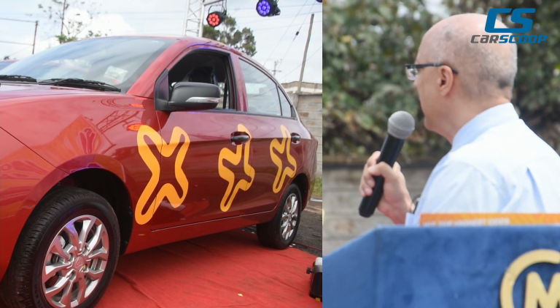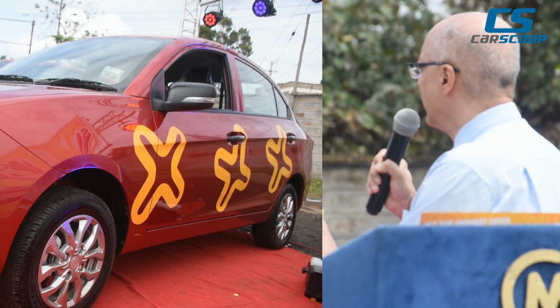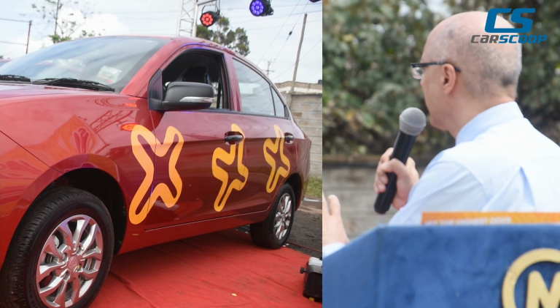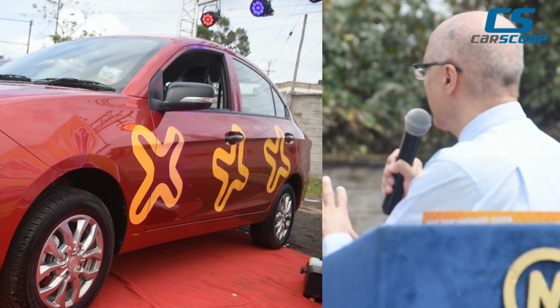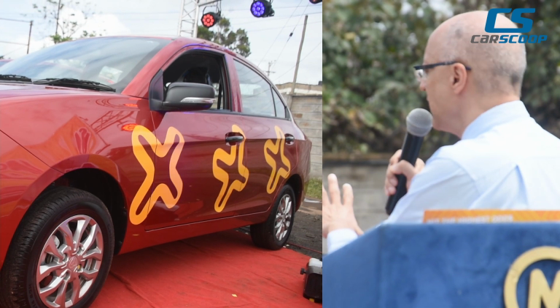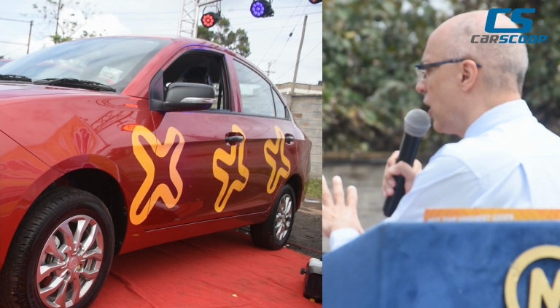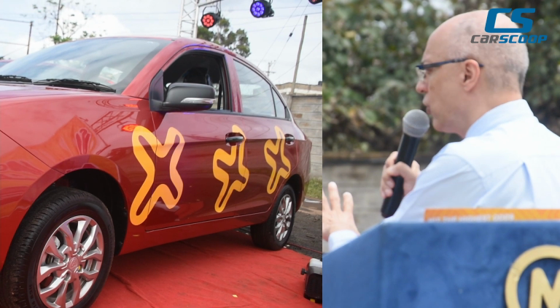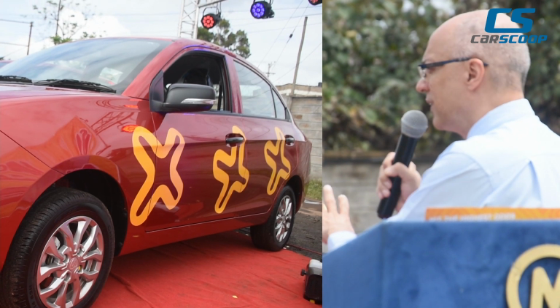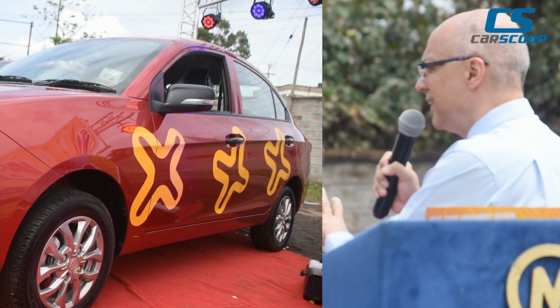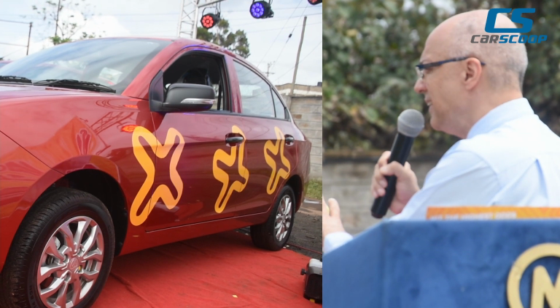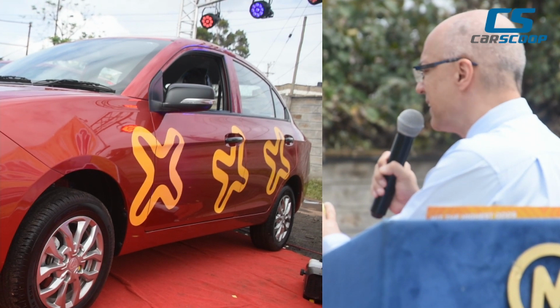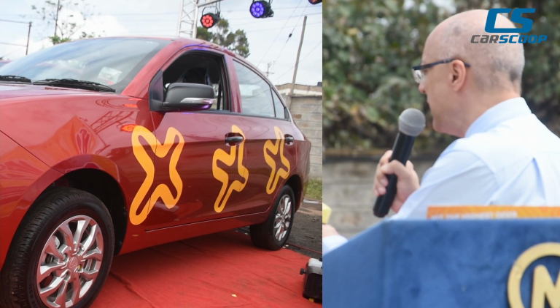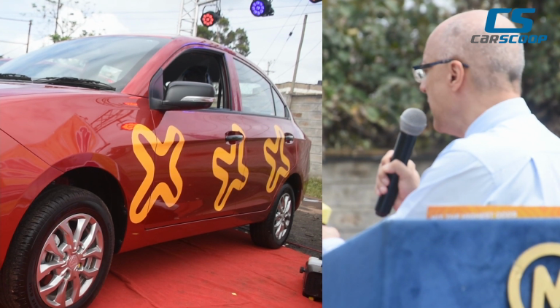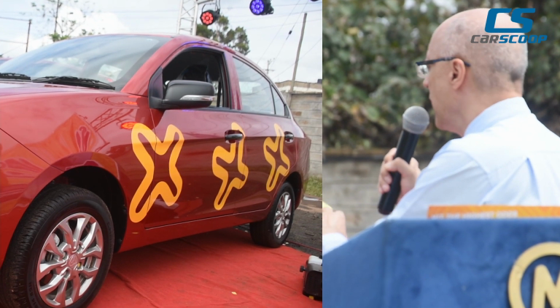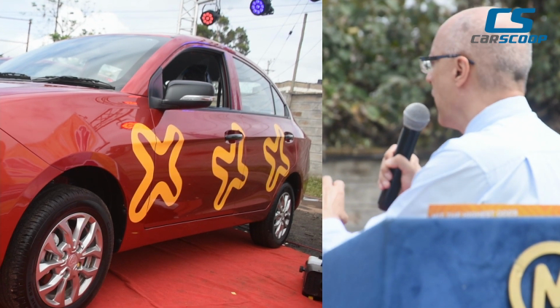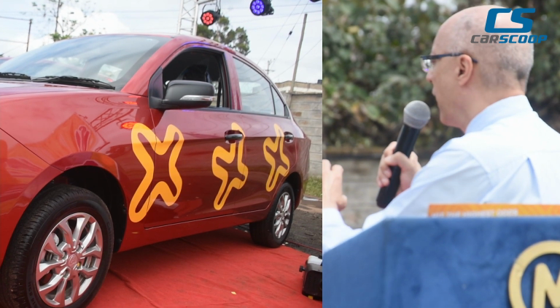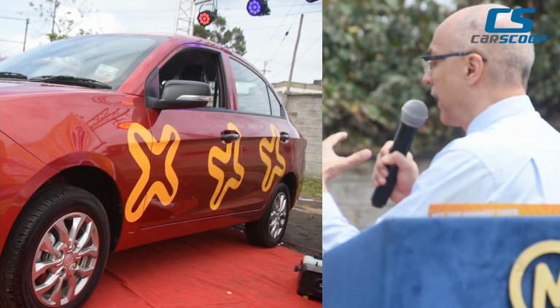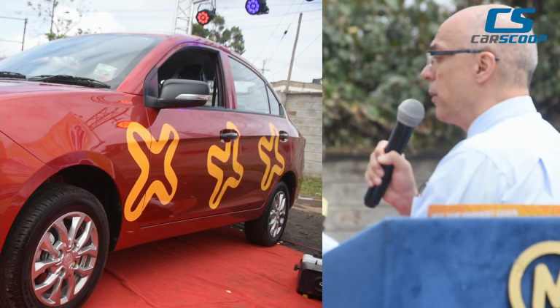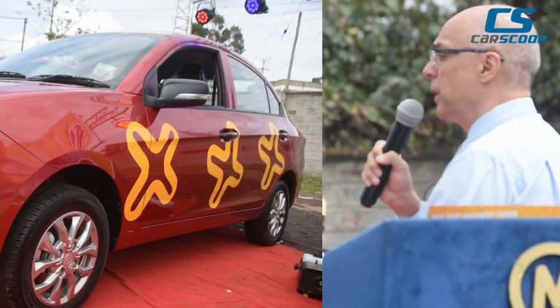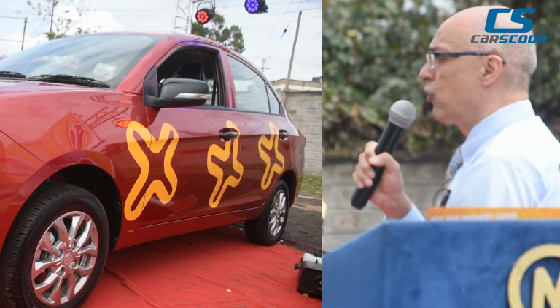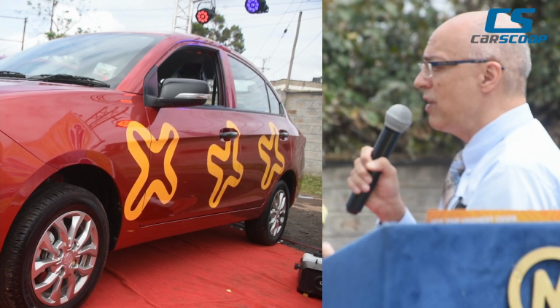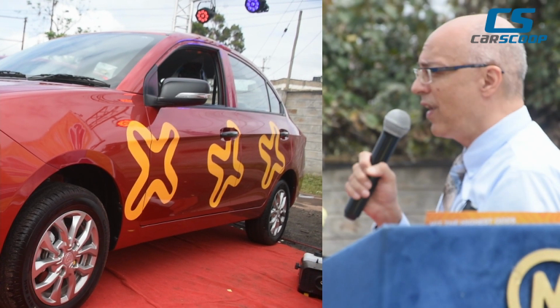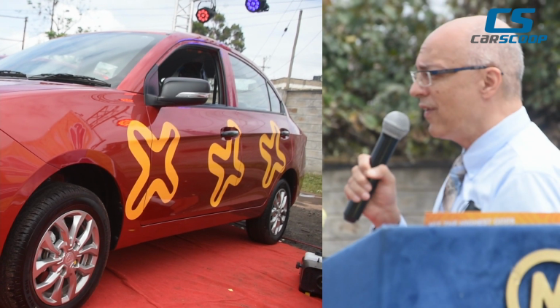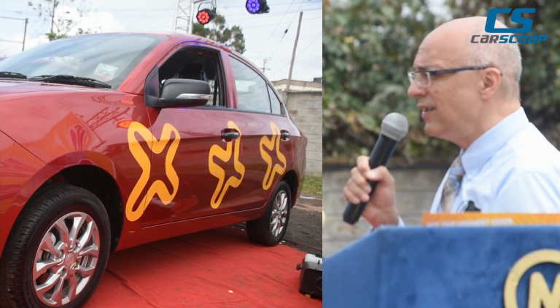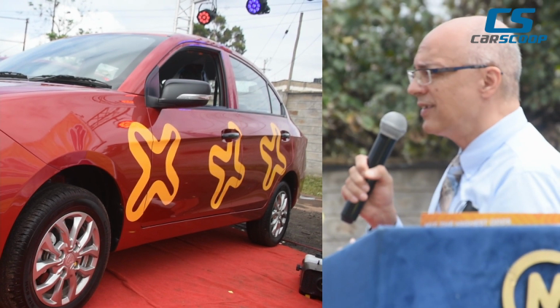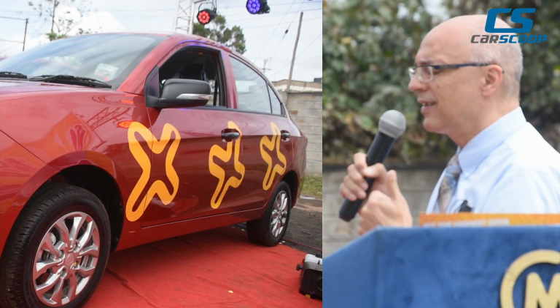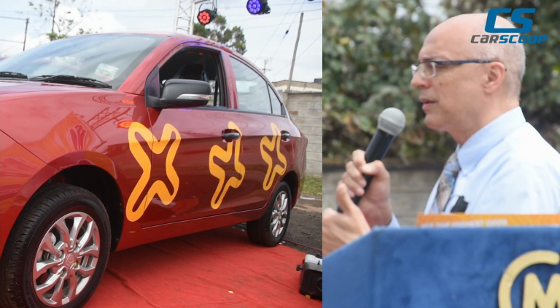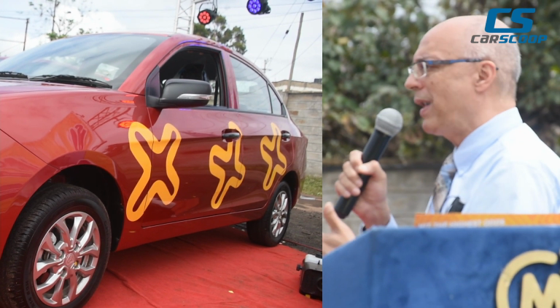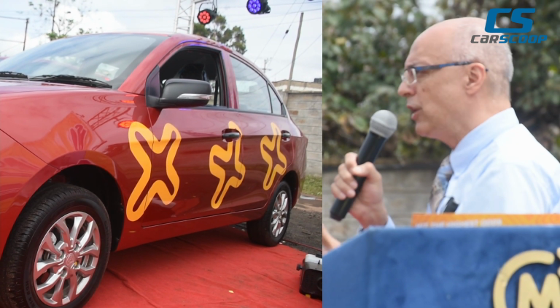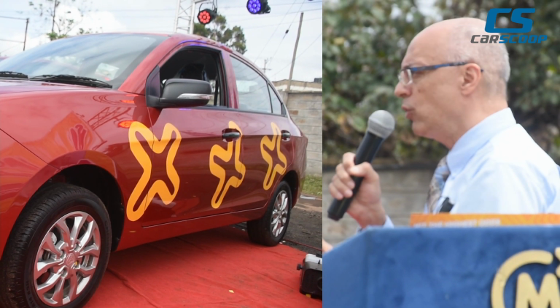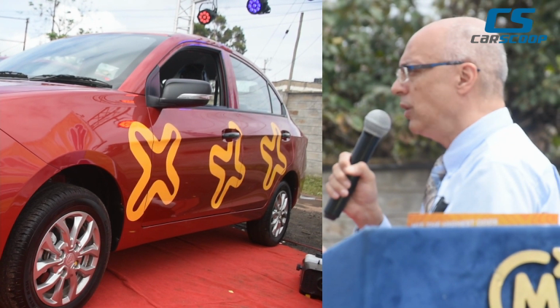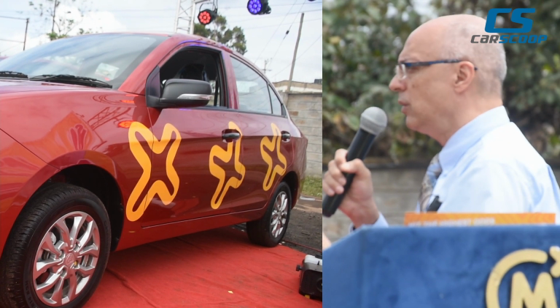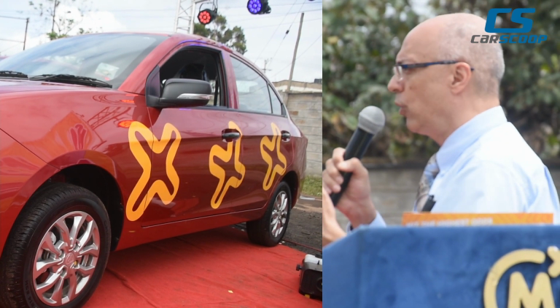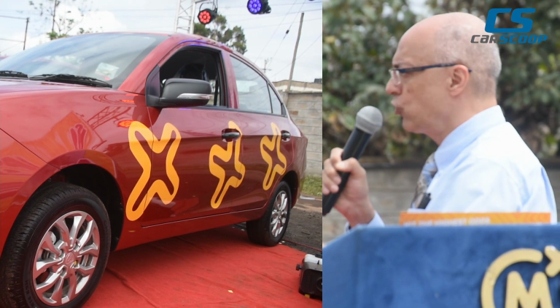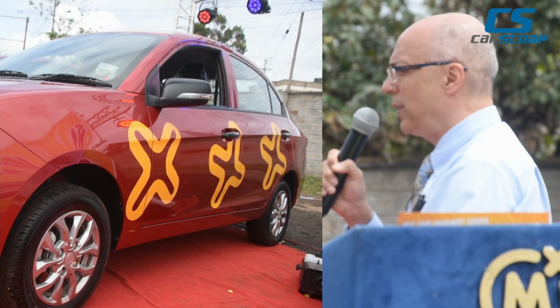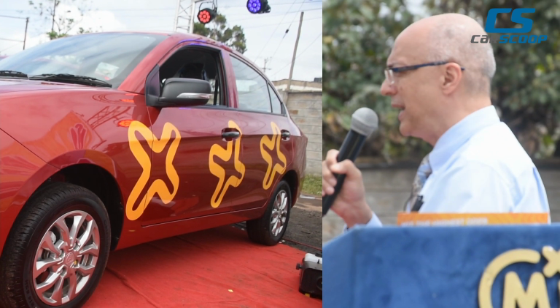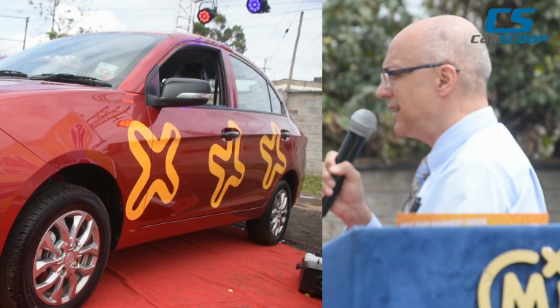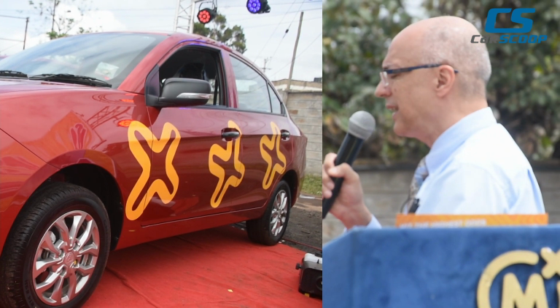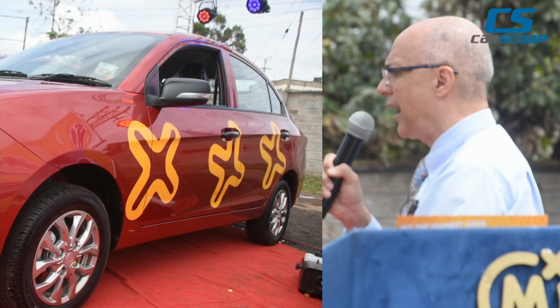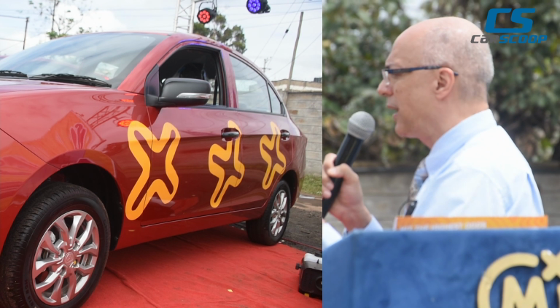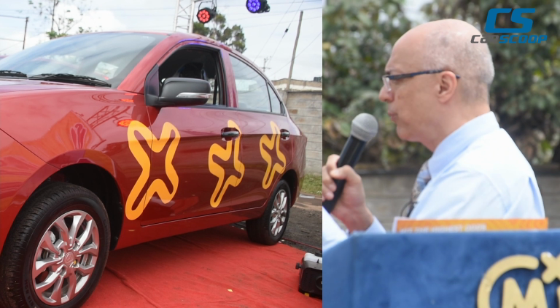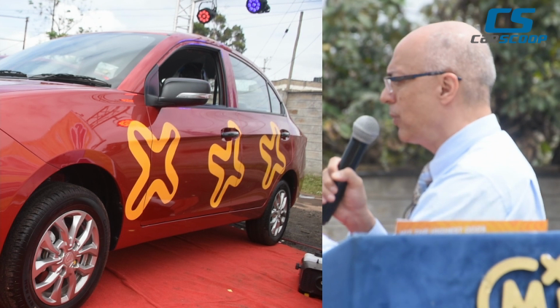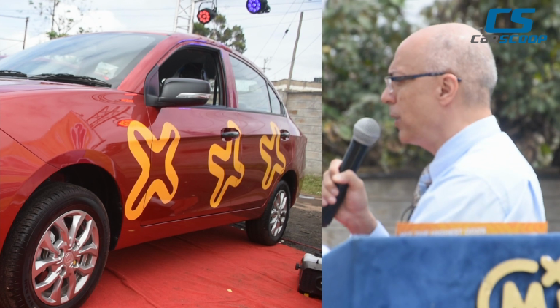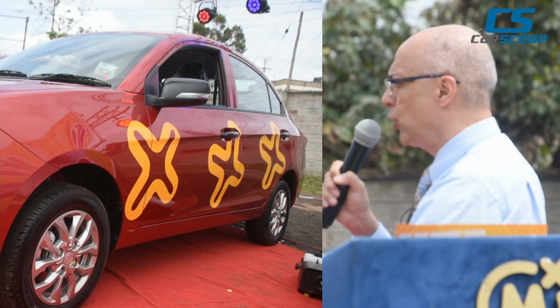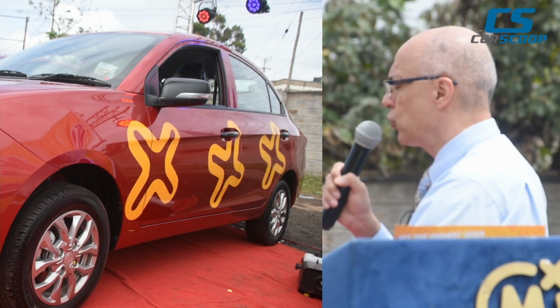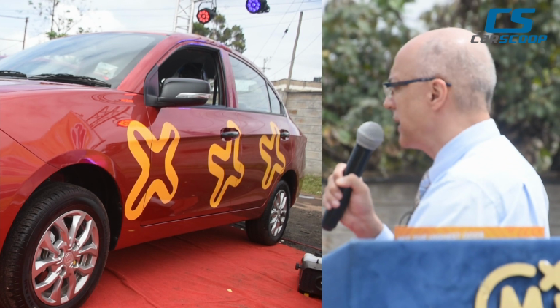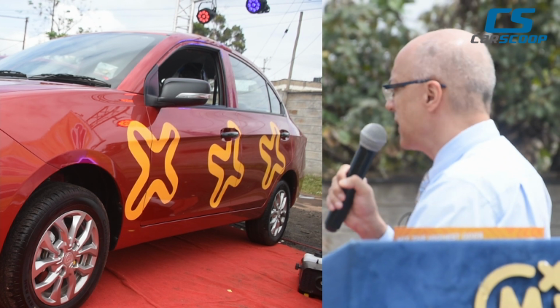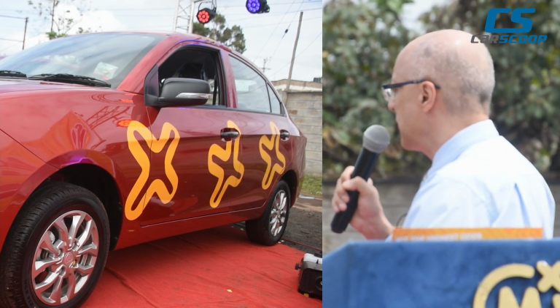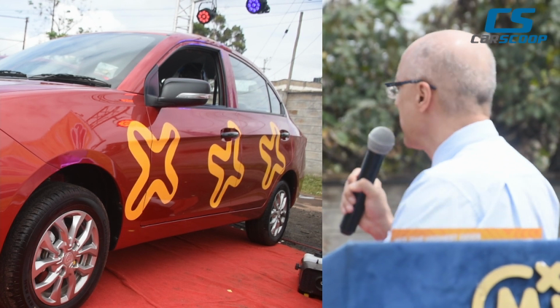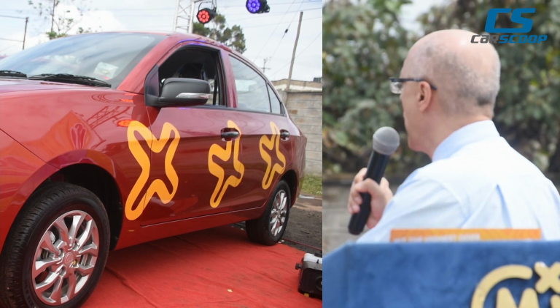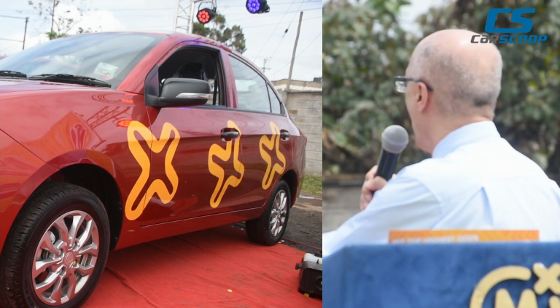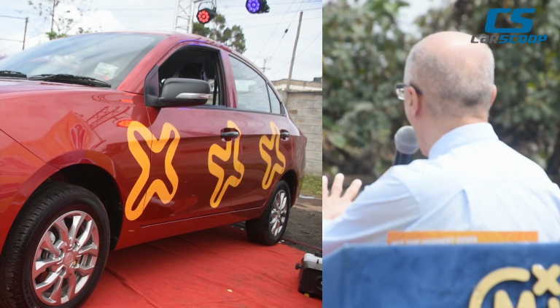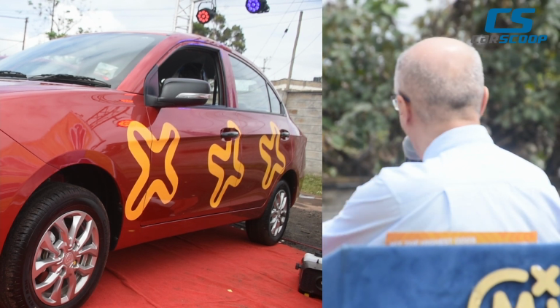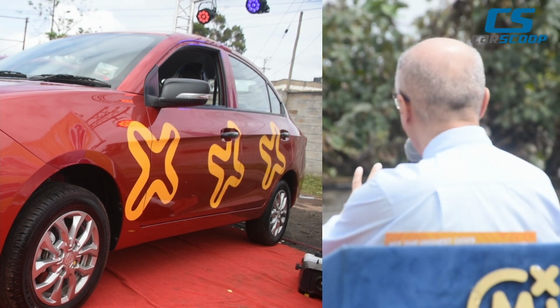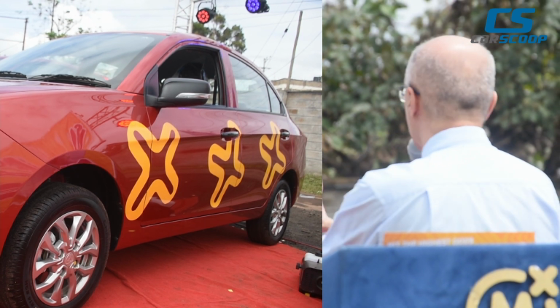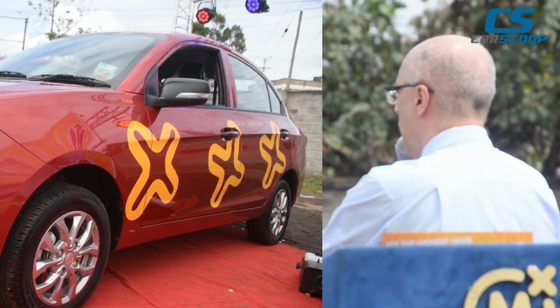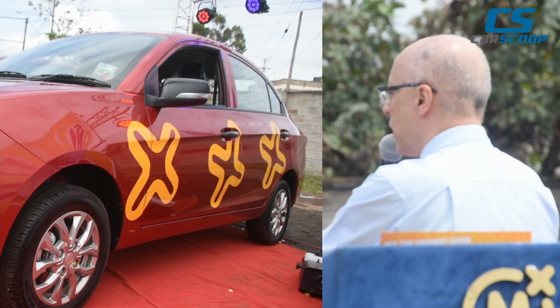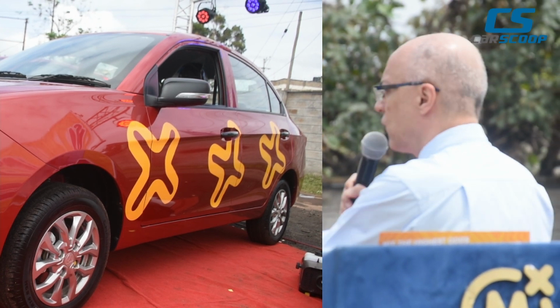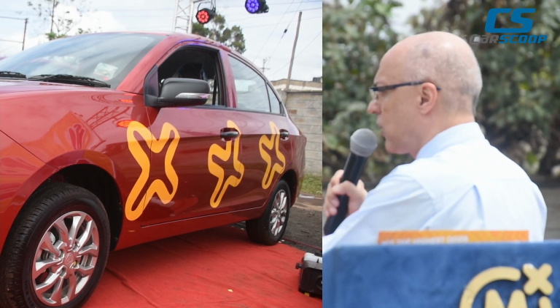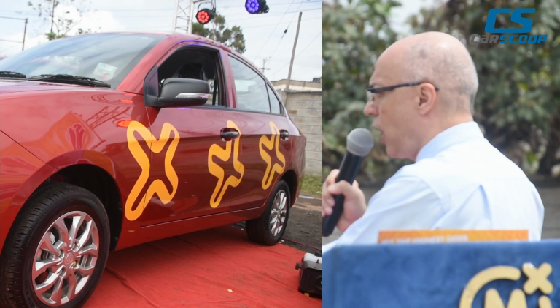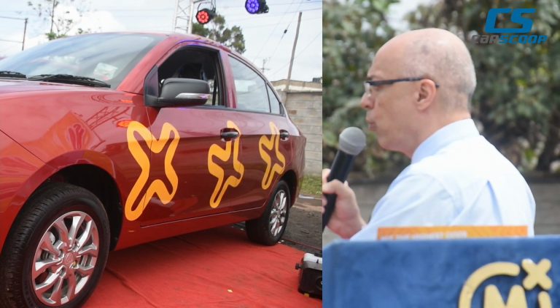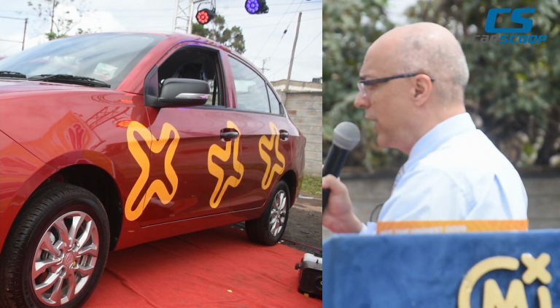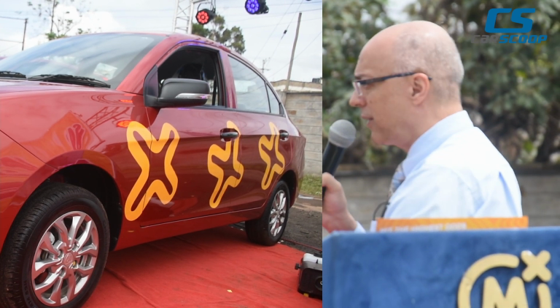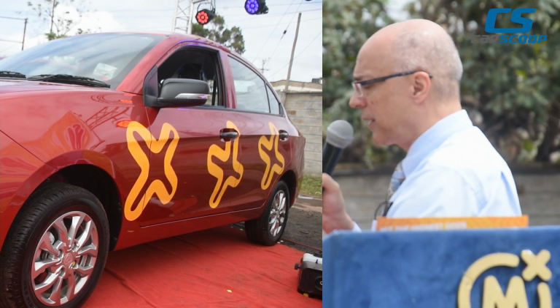It's a 1300cc engine. They come in three variants: there's a manual, automatic, and a premium automatic.